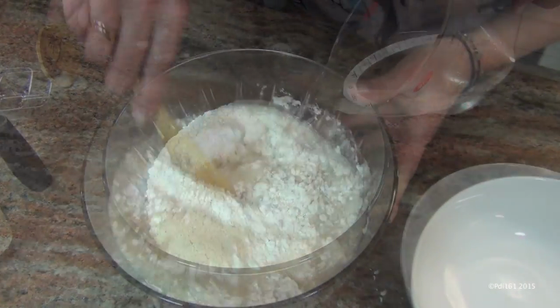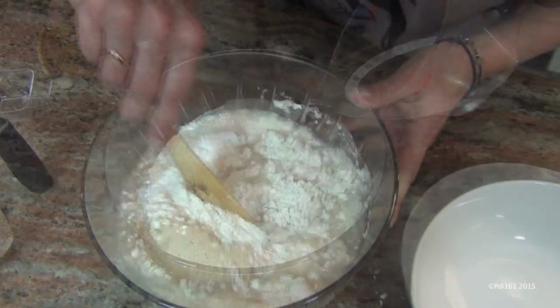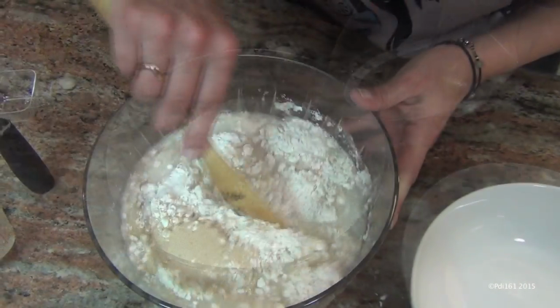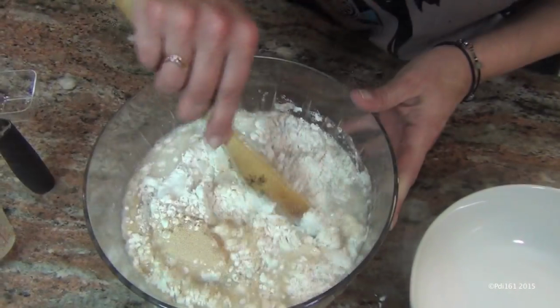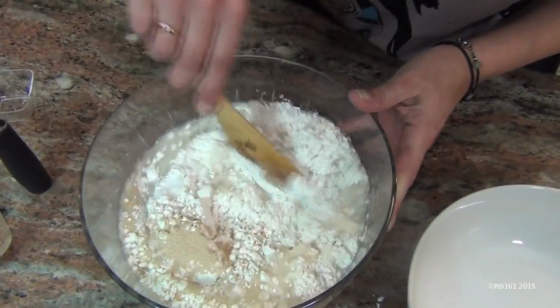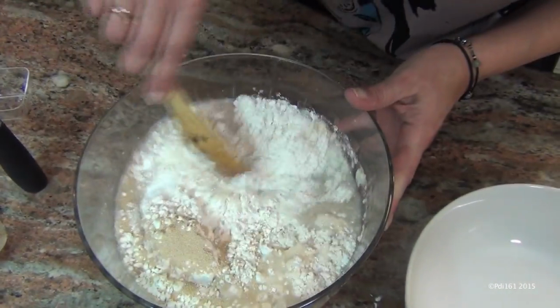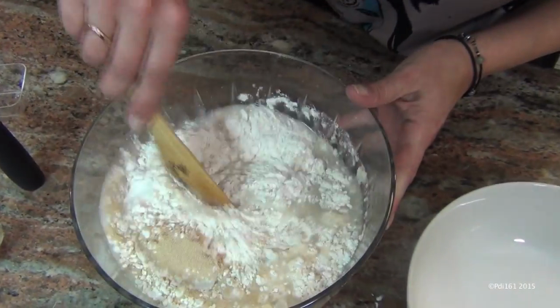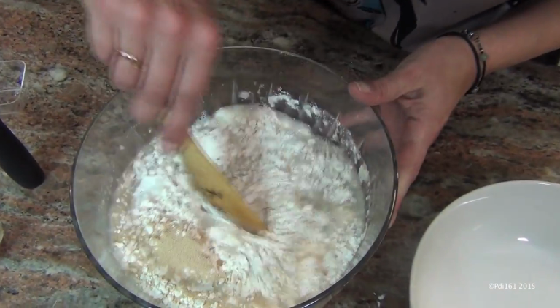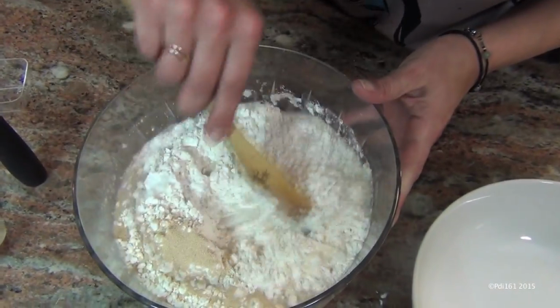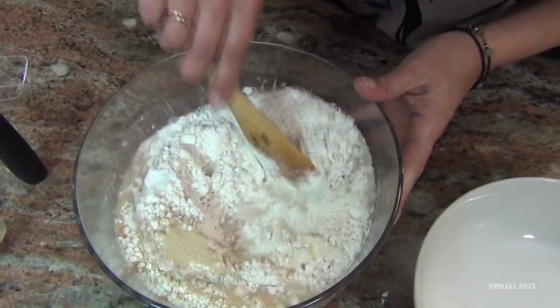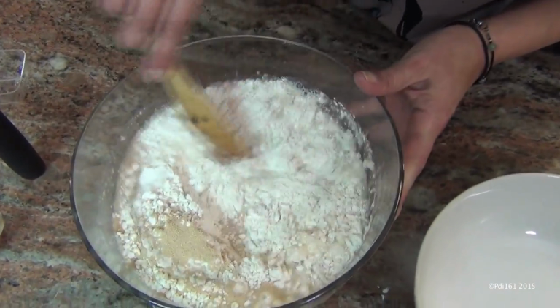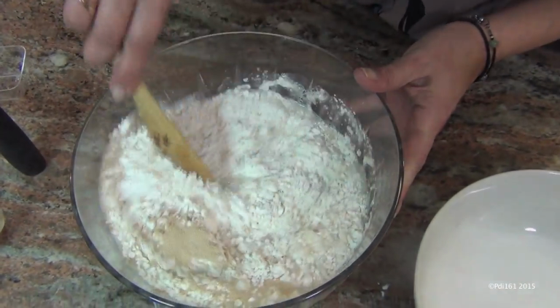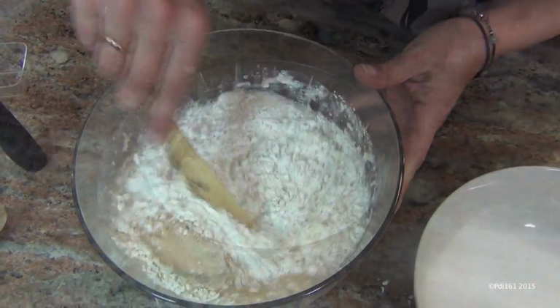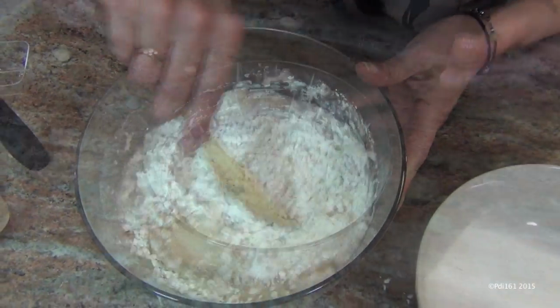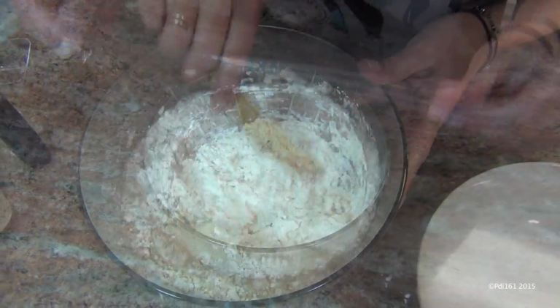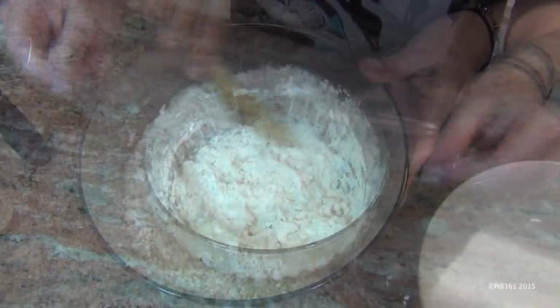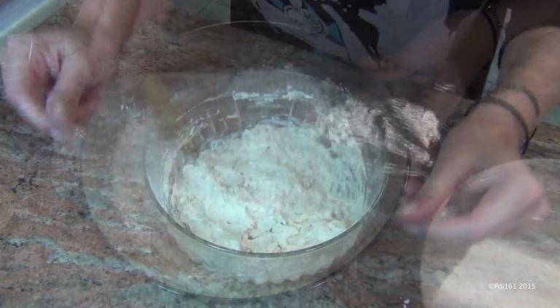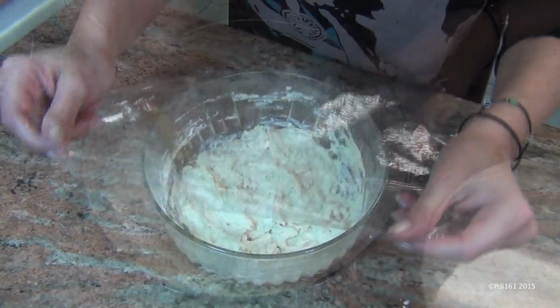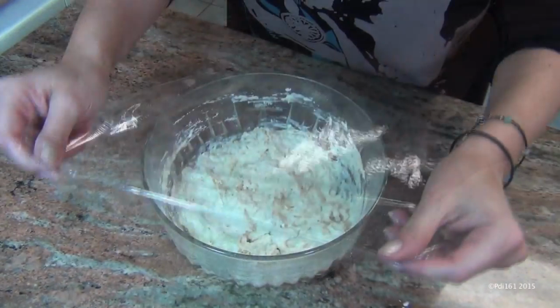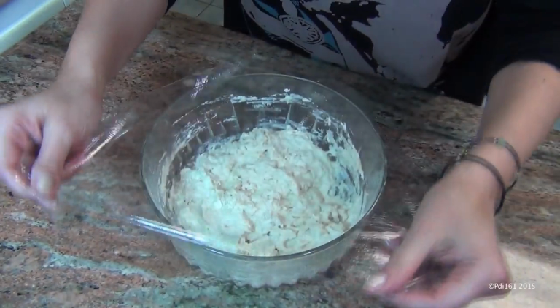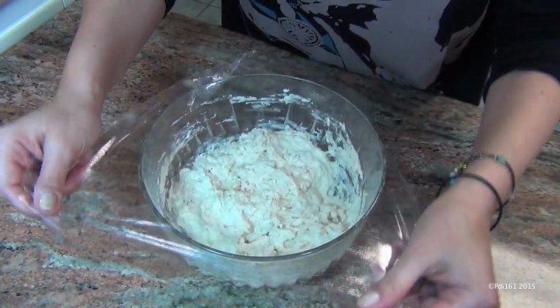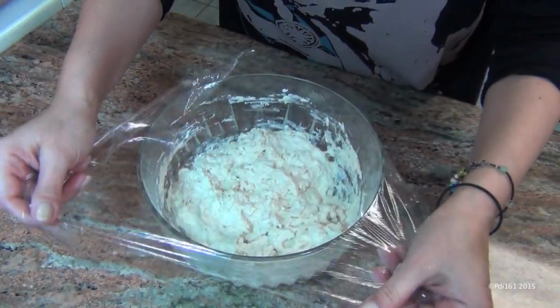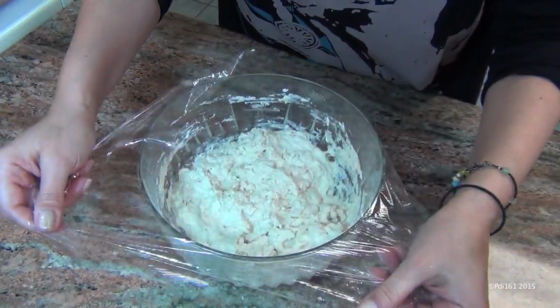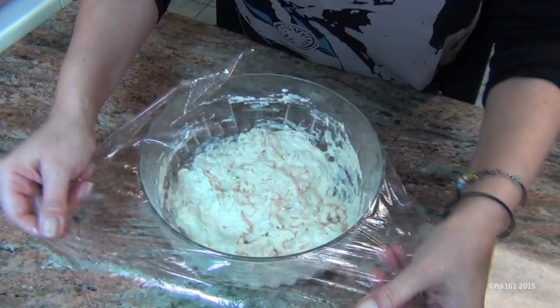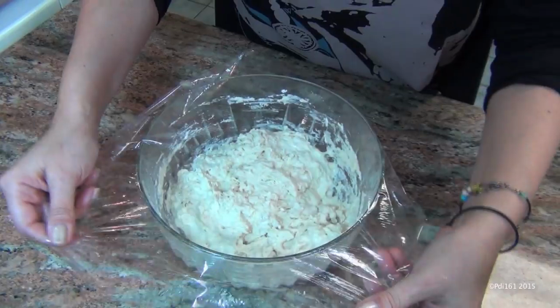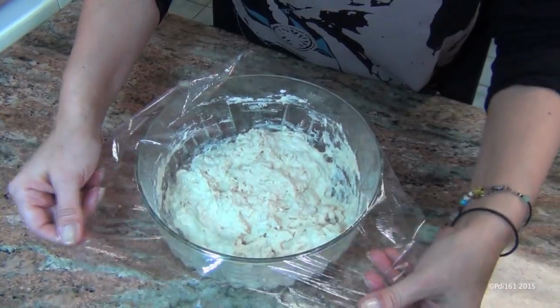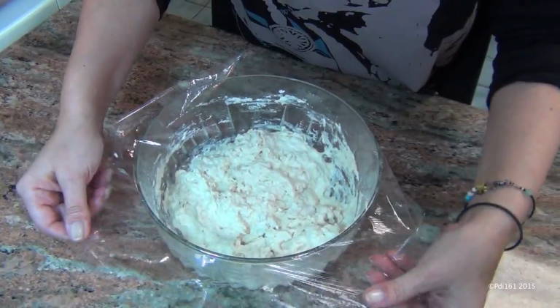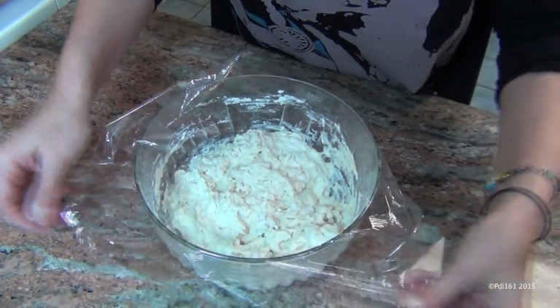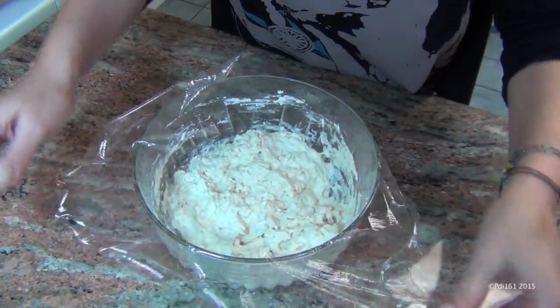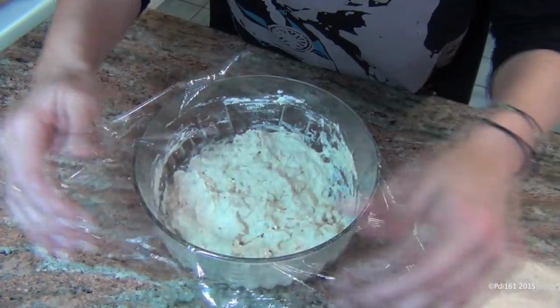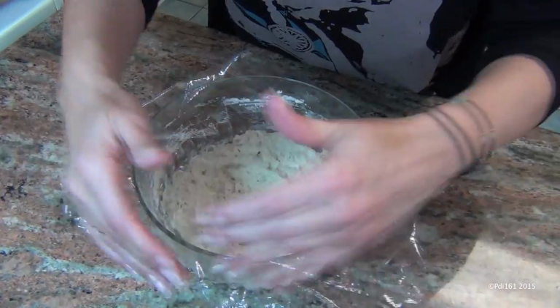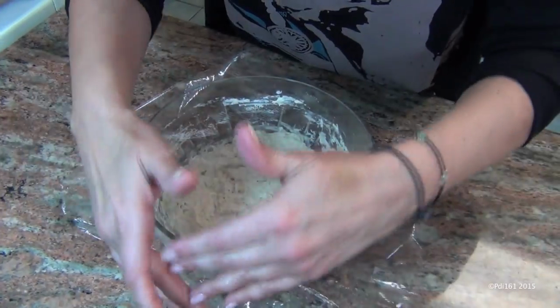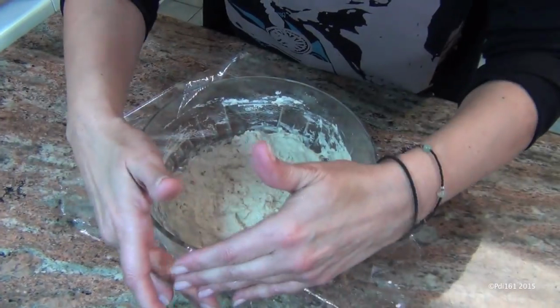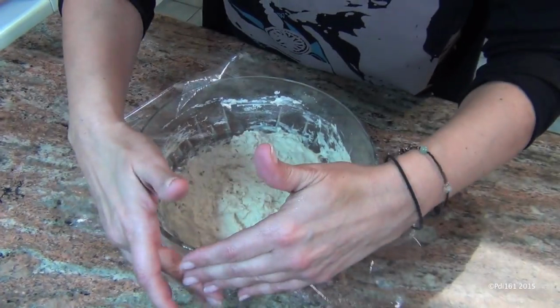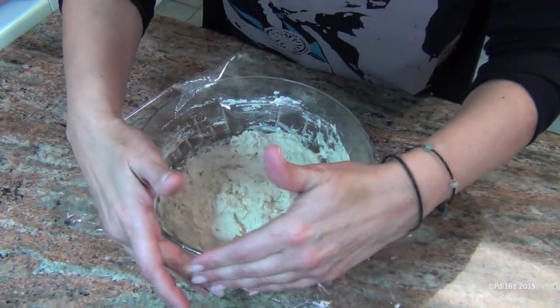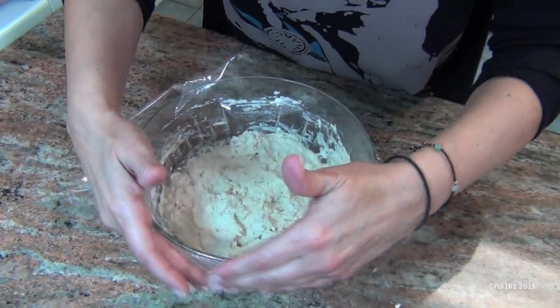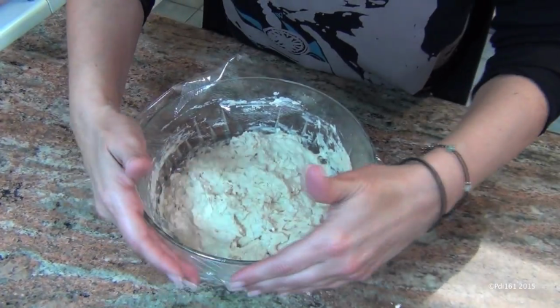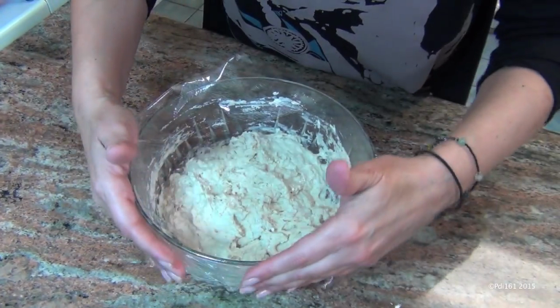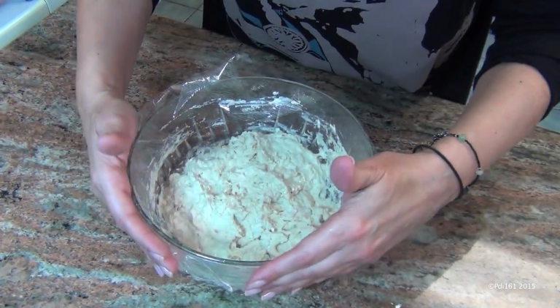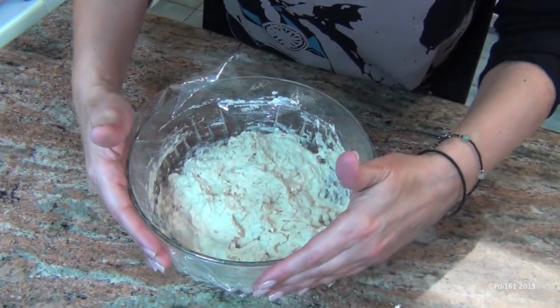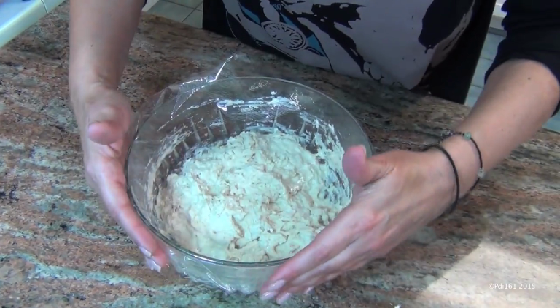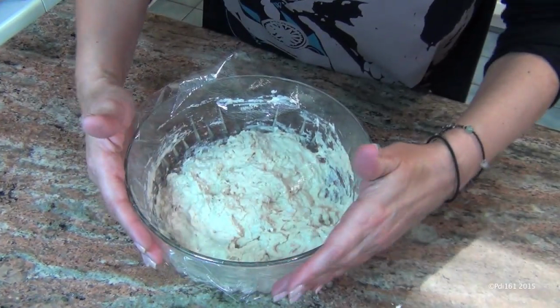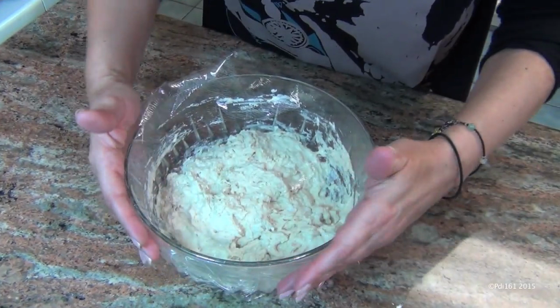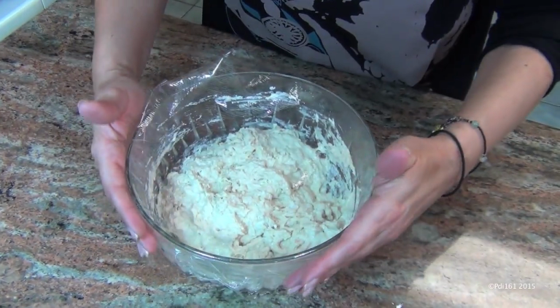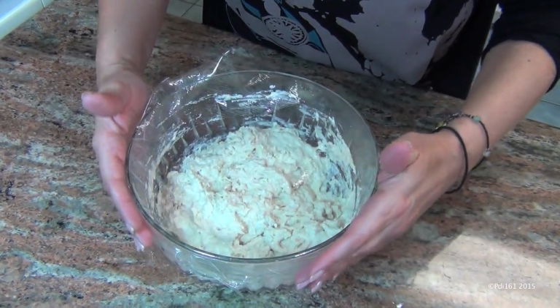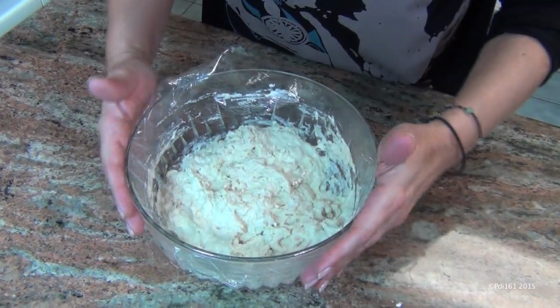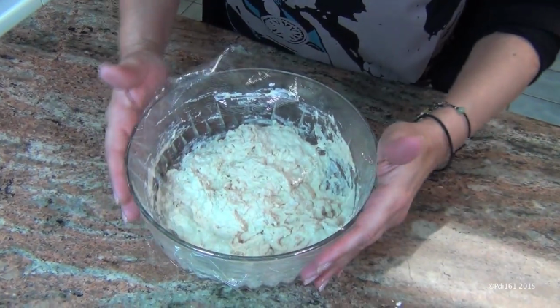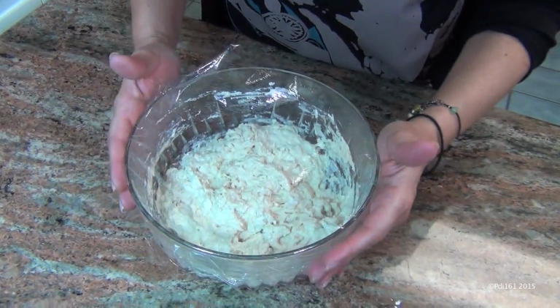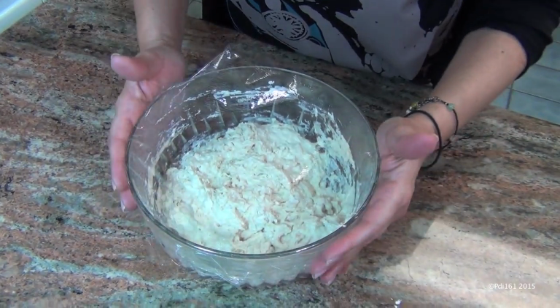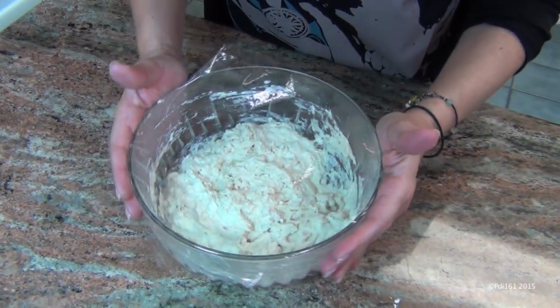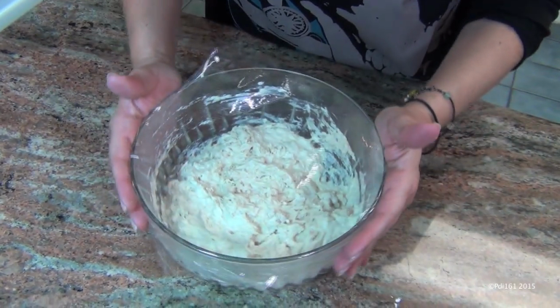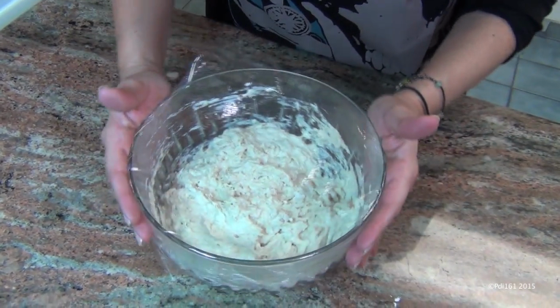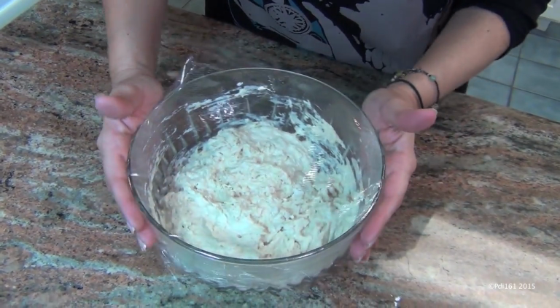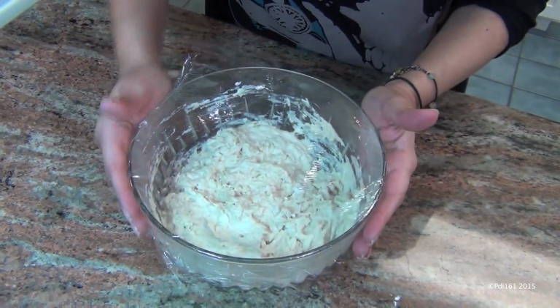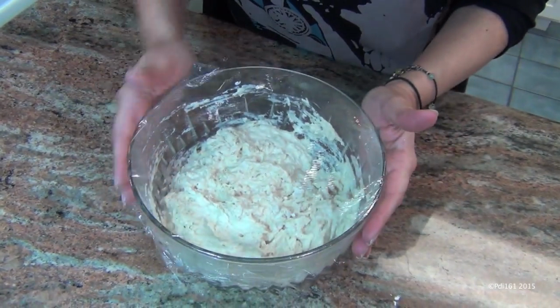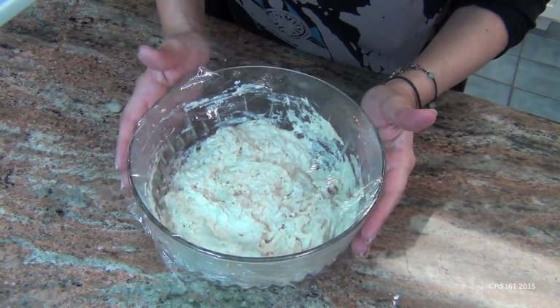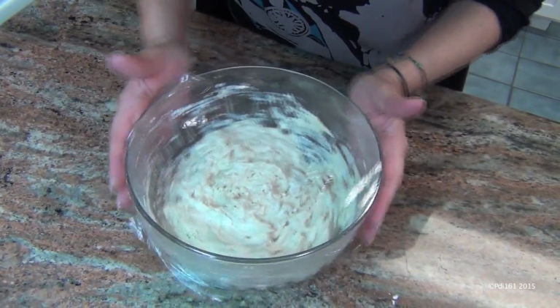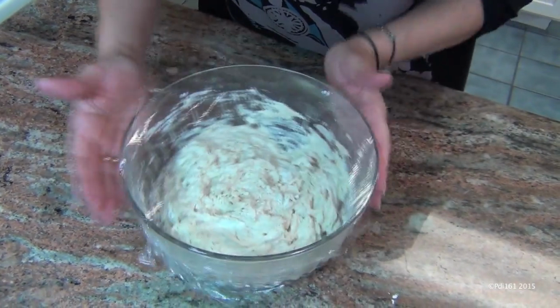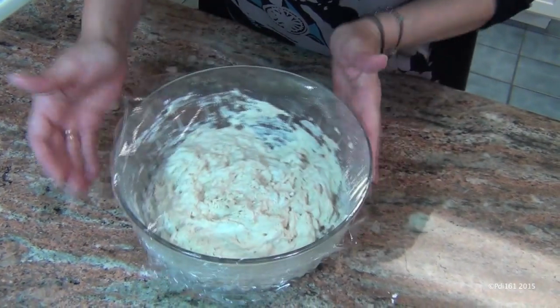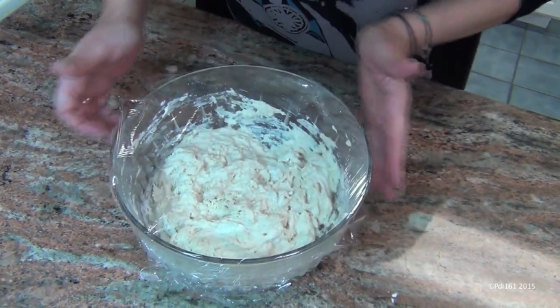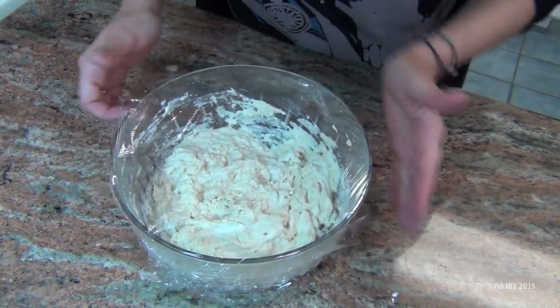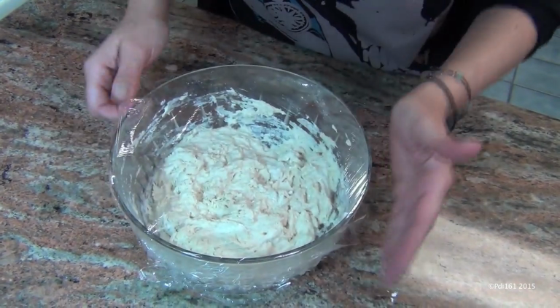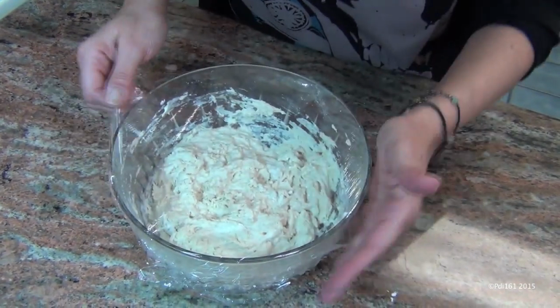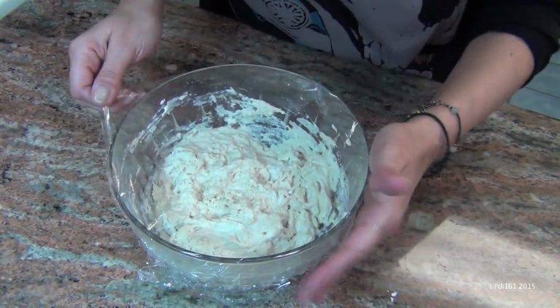Mix this all together. Now you're going to cover it with plastic wrap and put it in a warm room to rest for about four to six hours.